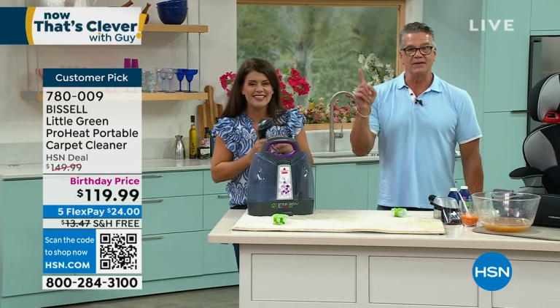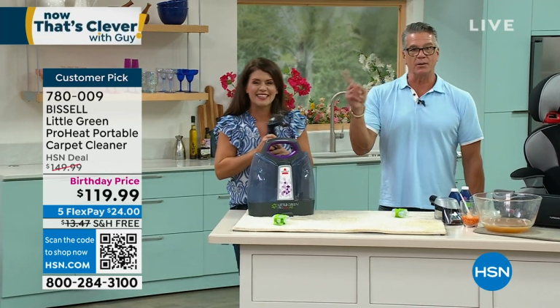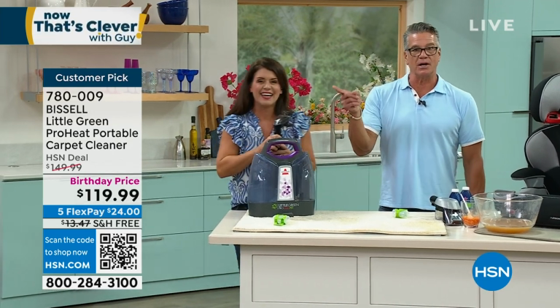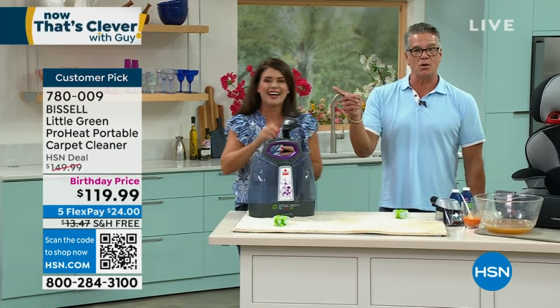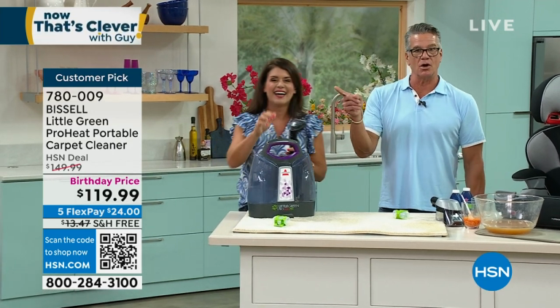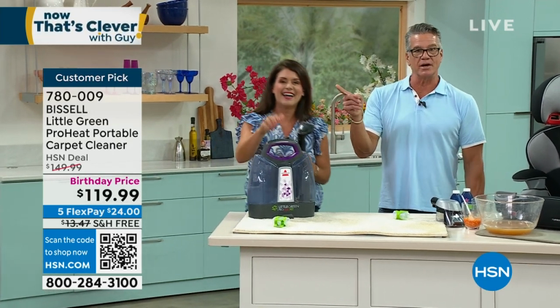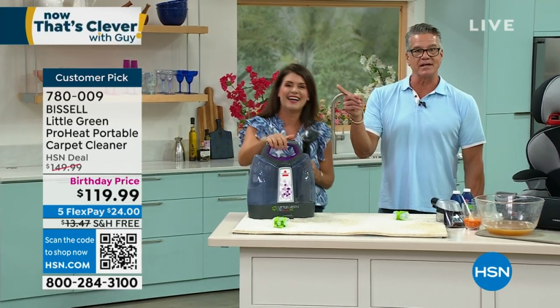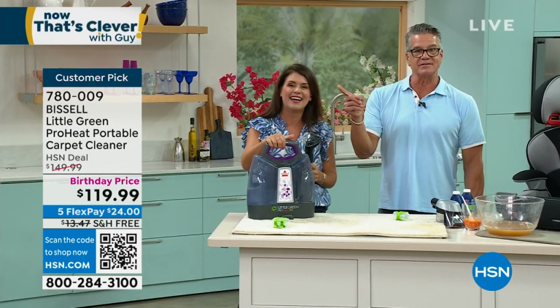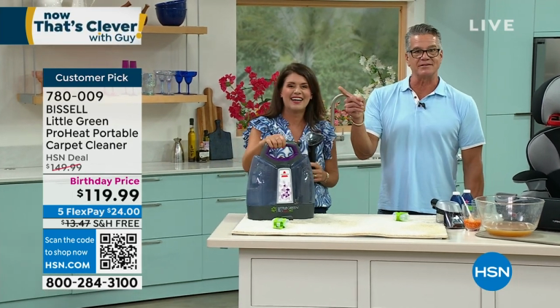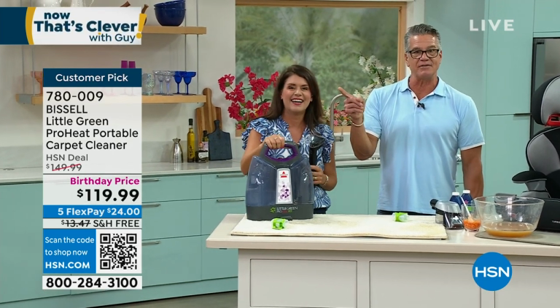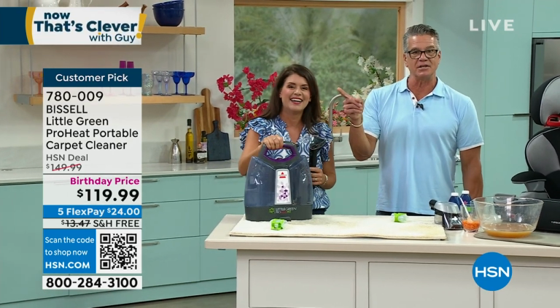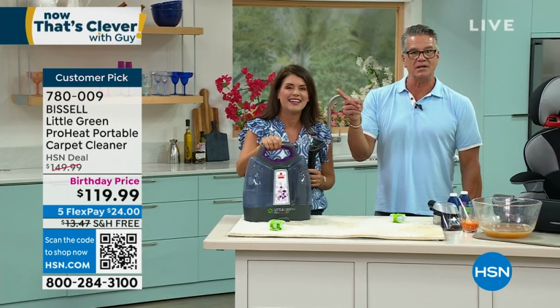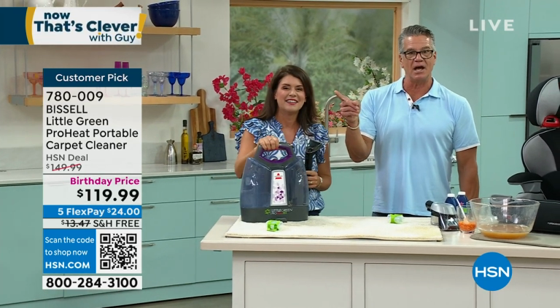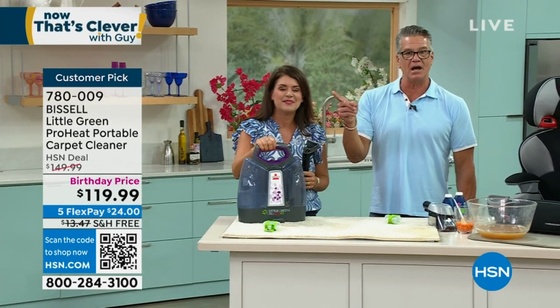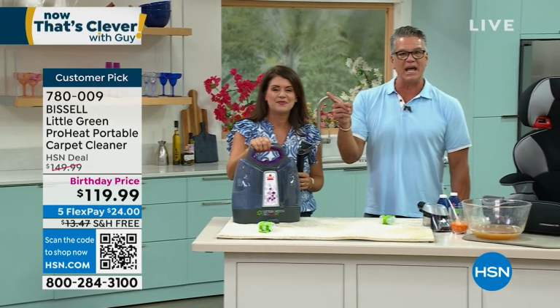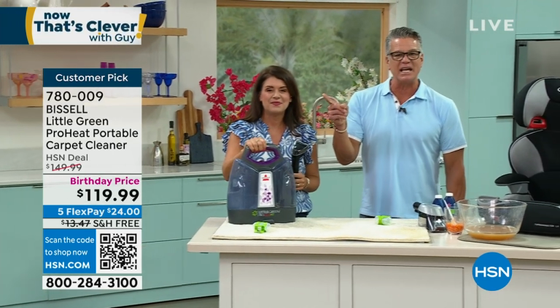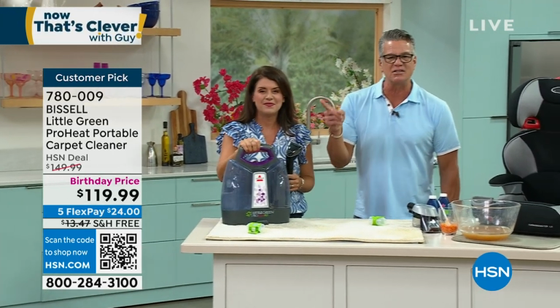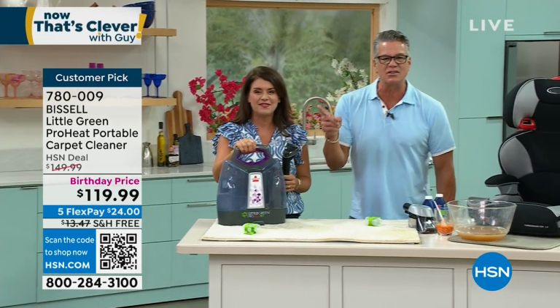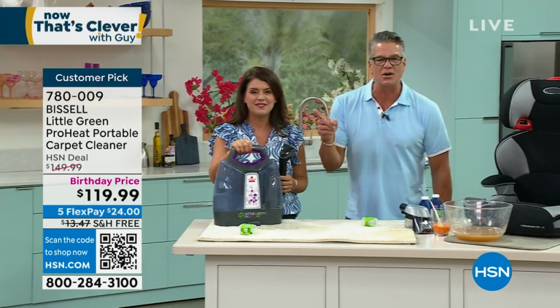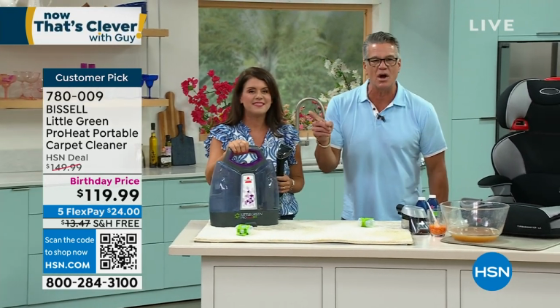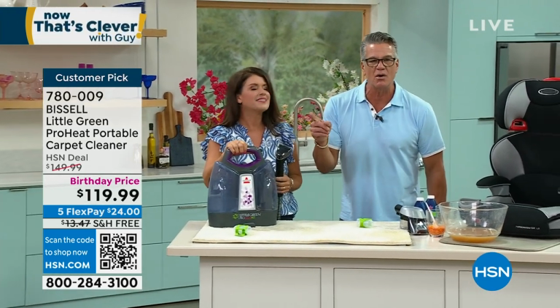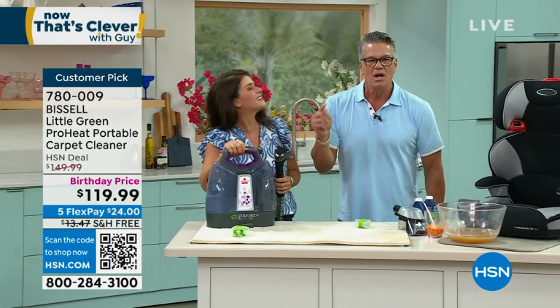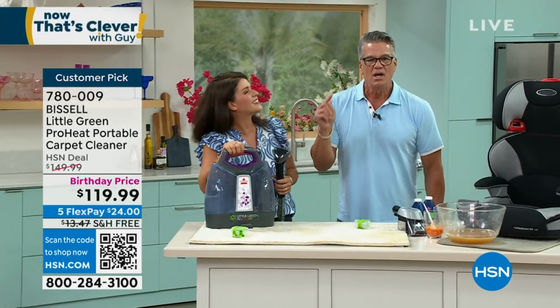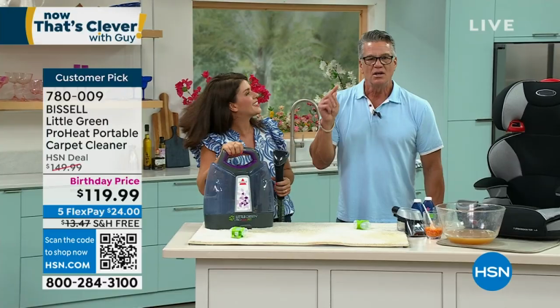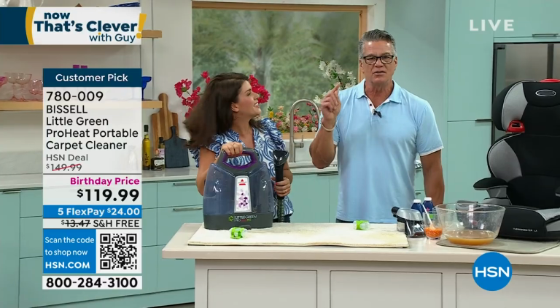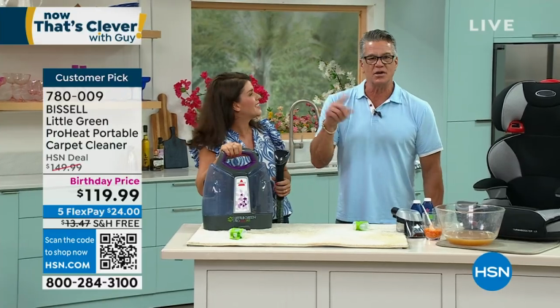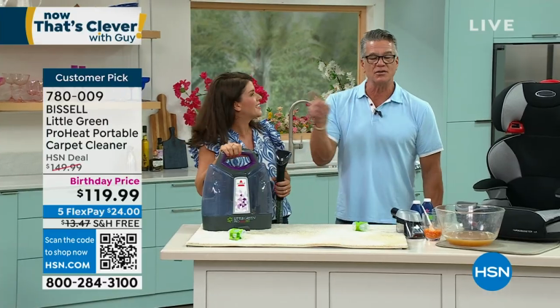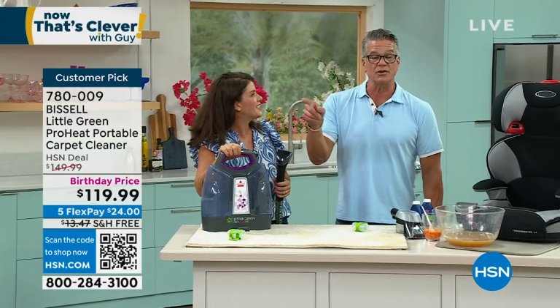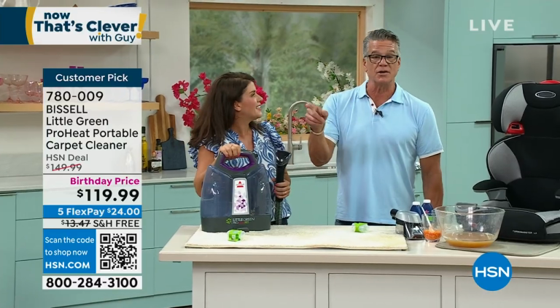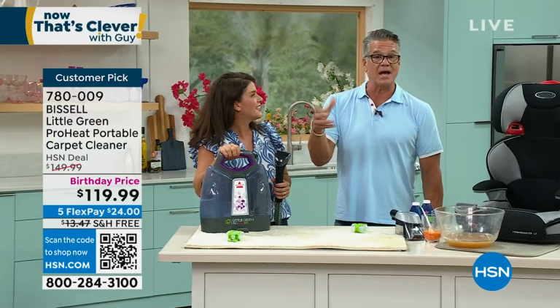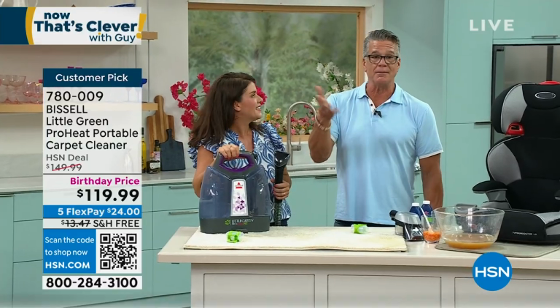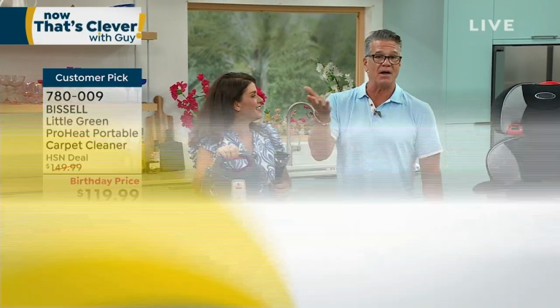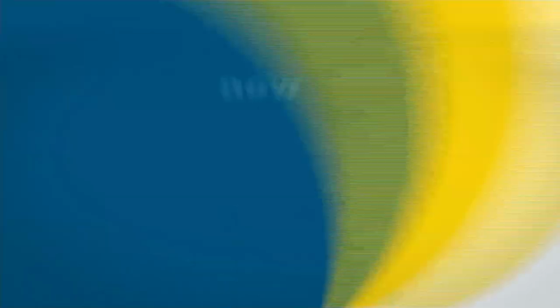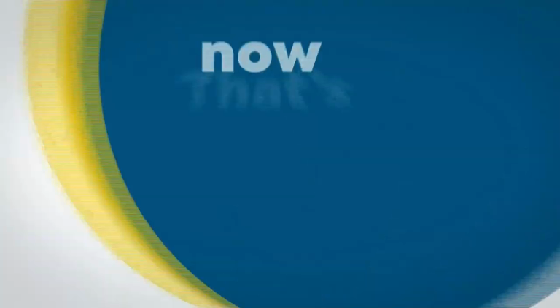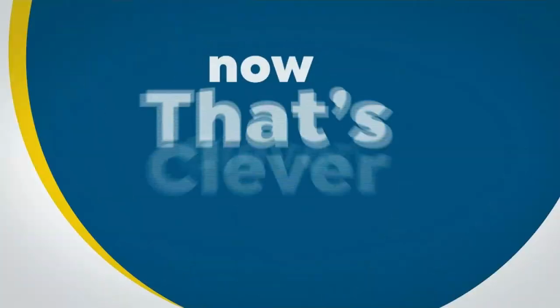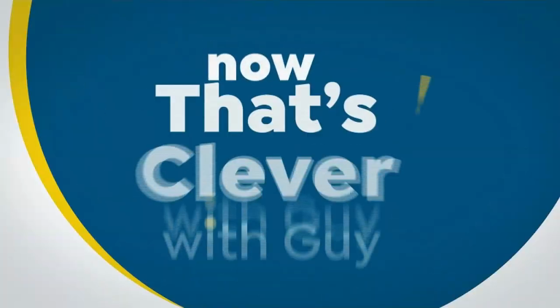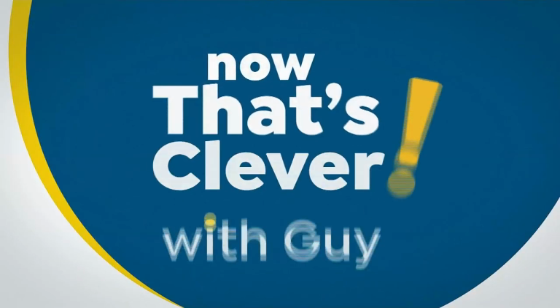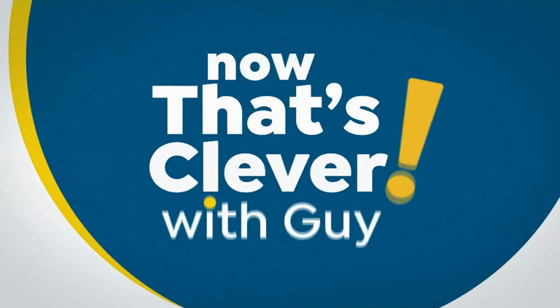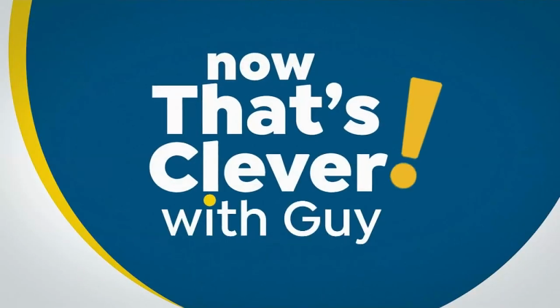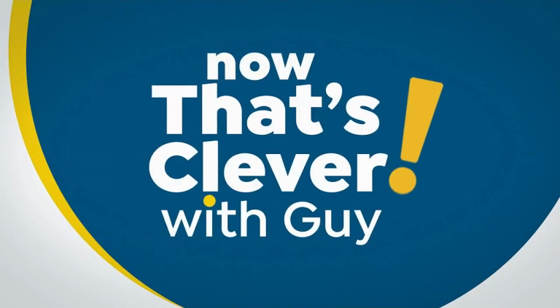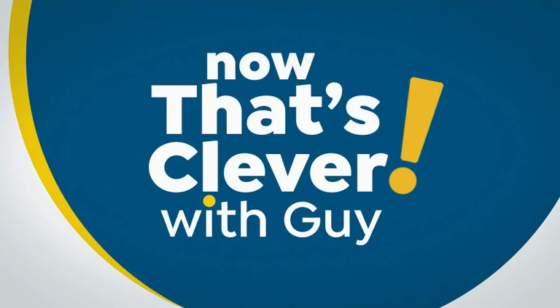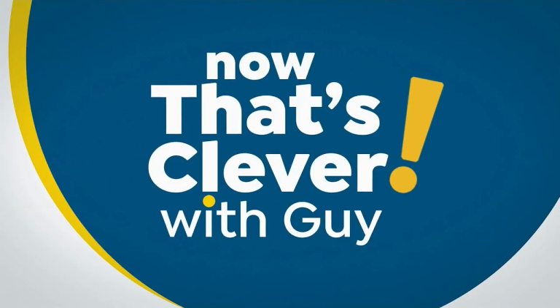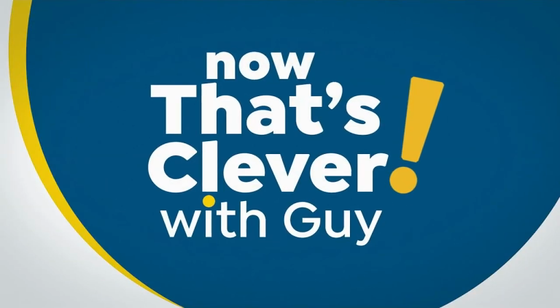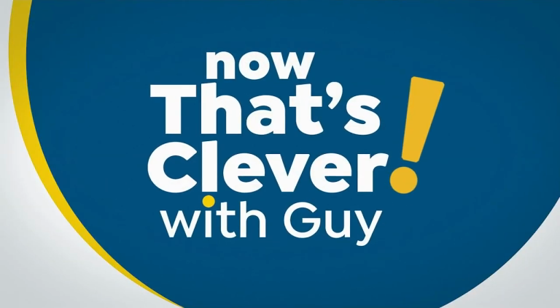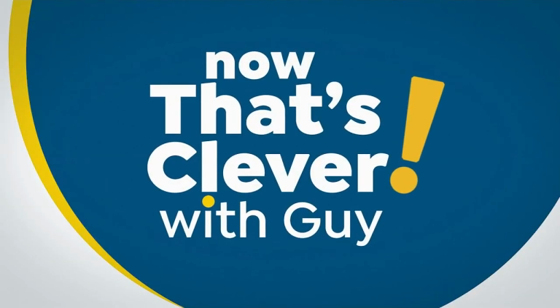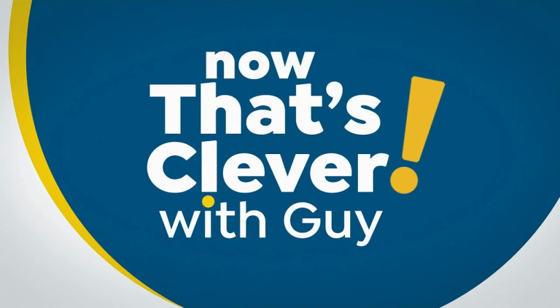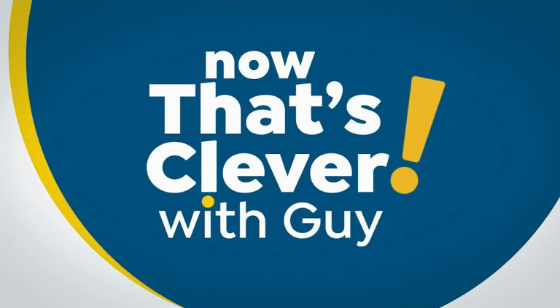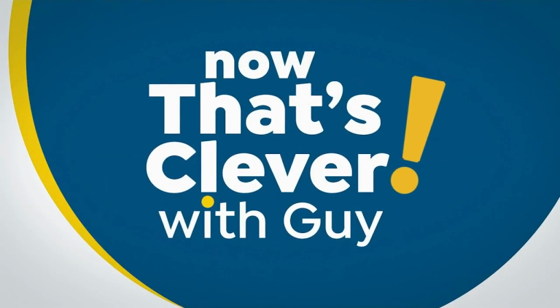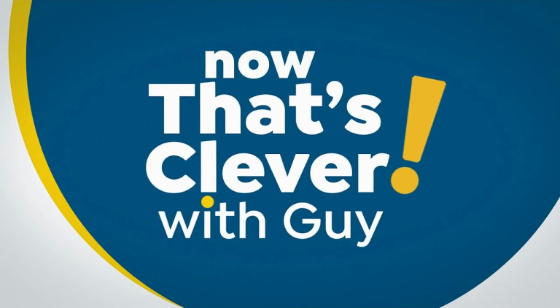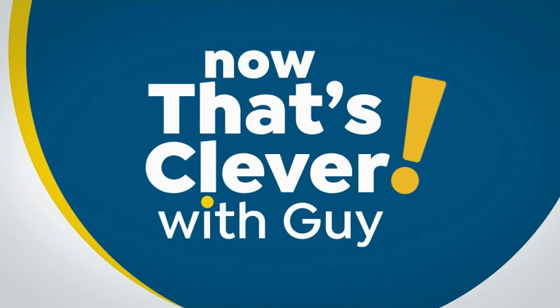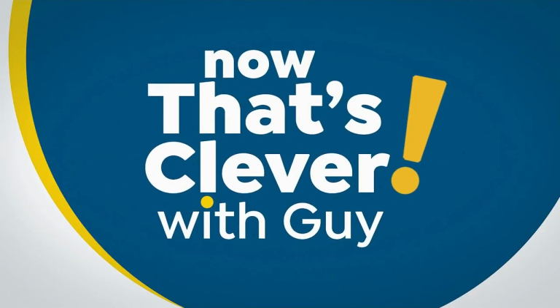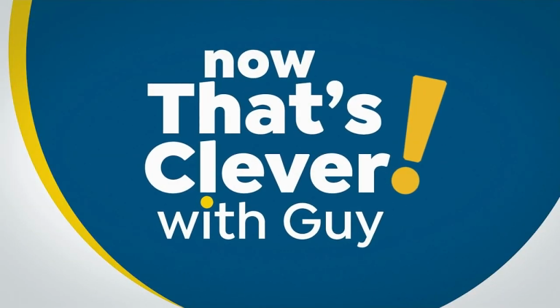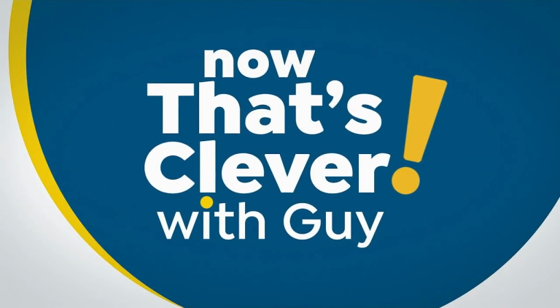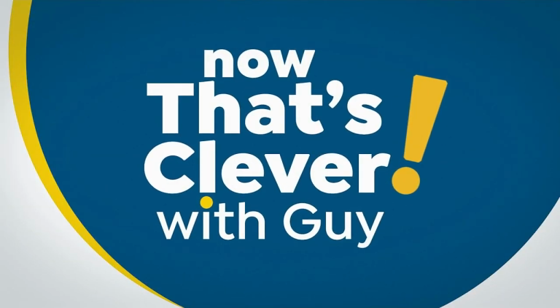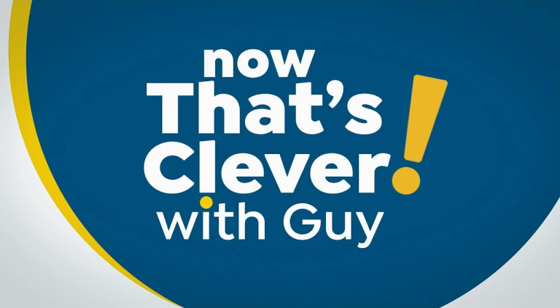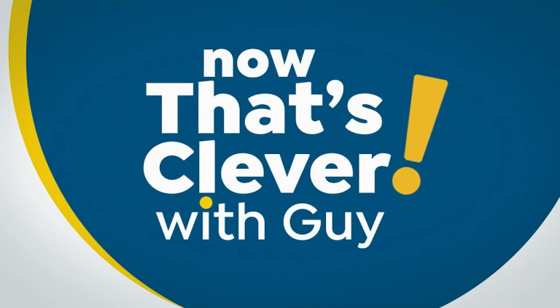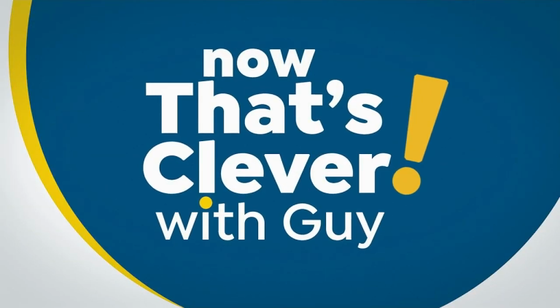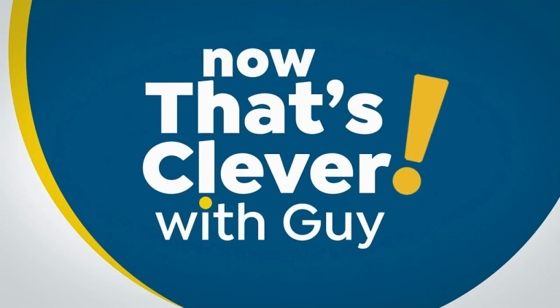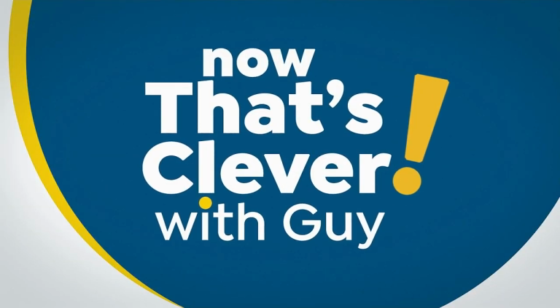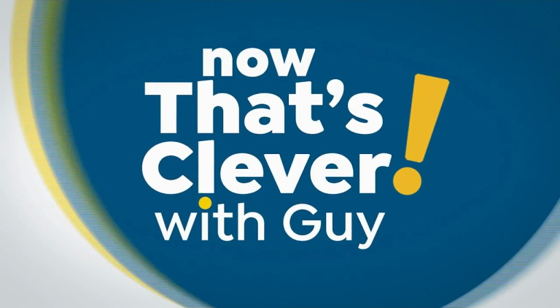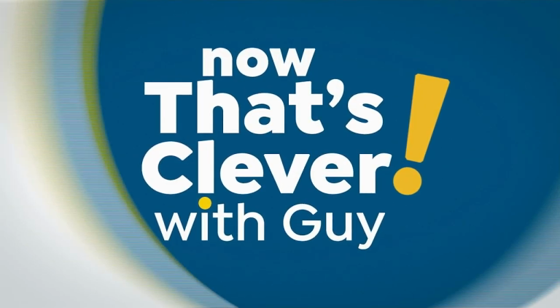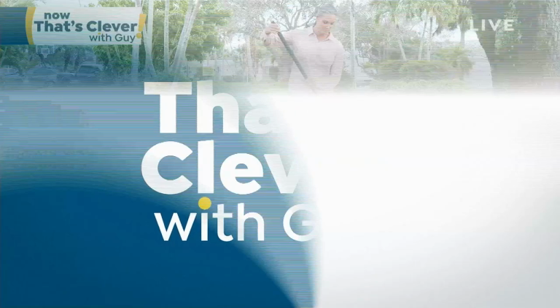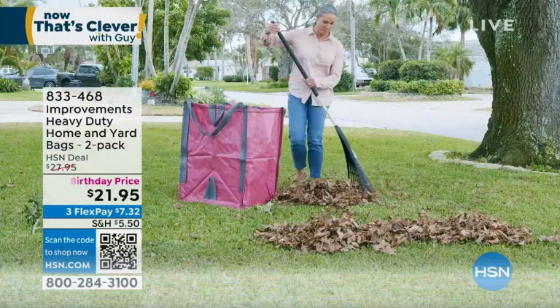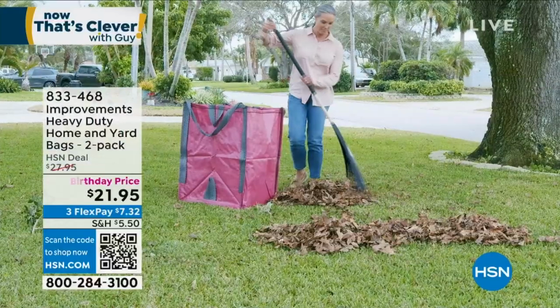If you want to order, it's 78009. And by the way, huge customer pick on hsn.com. Thank you, Miss Jenny.